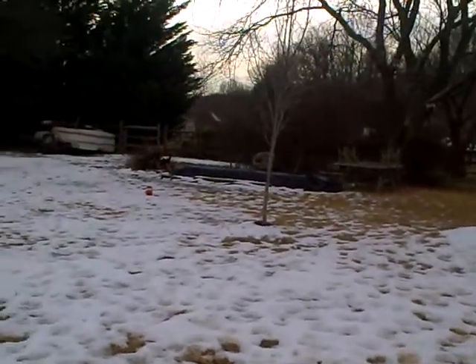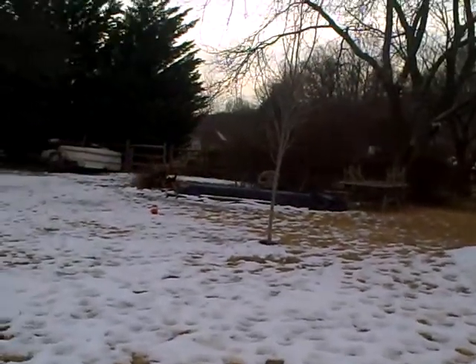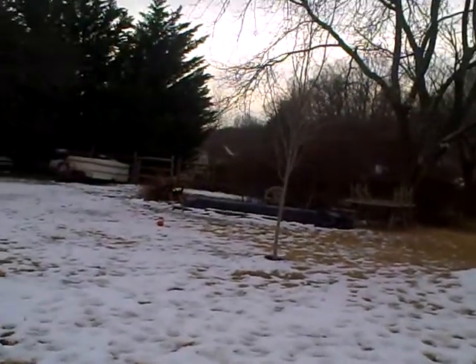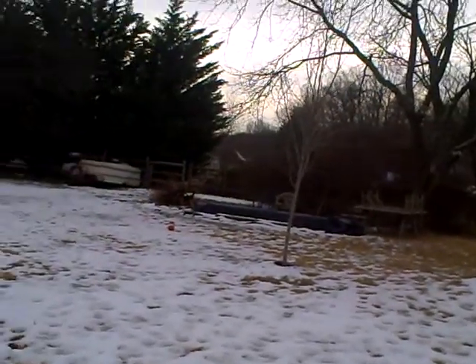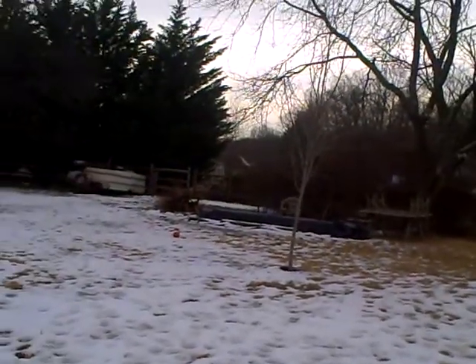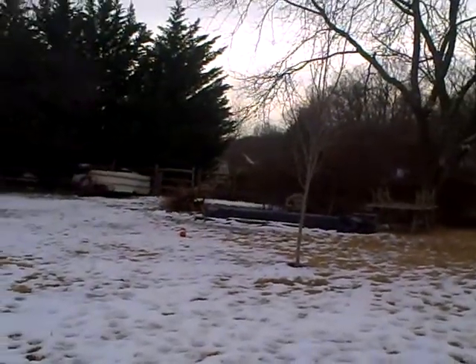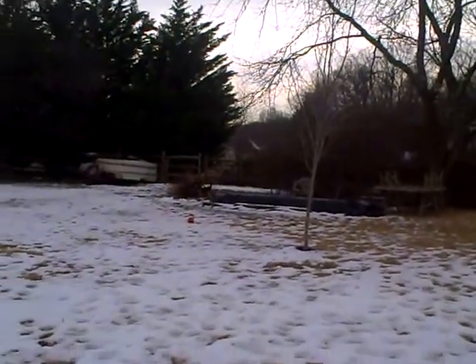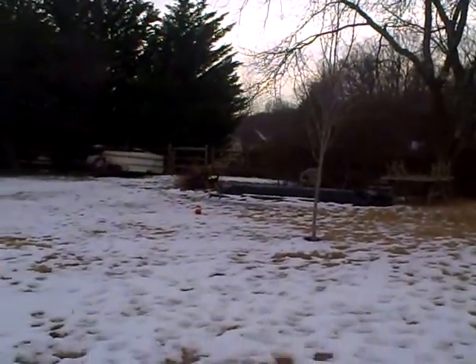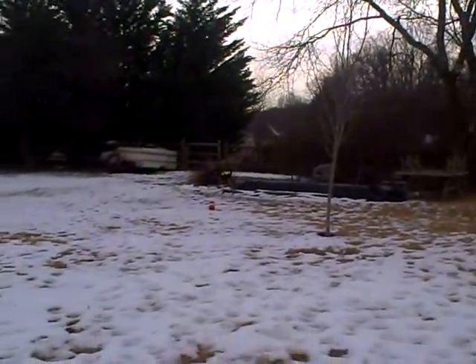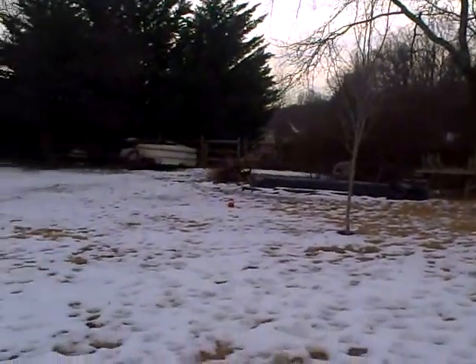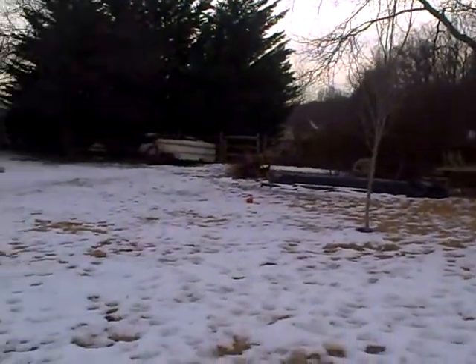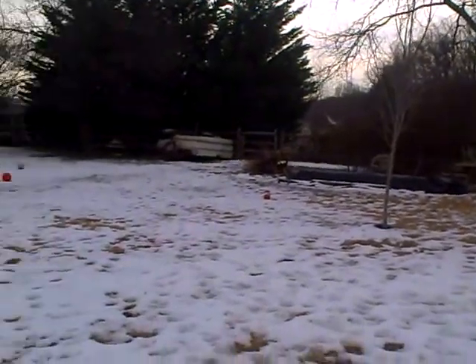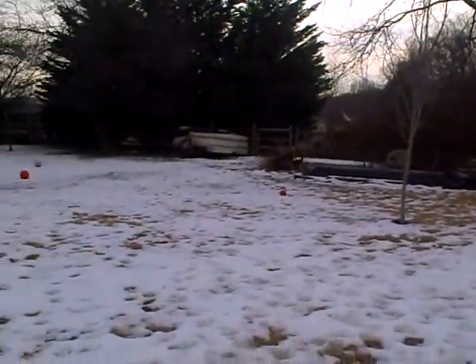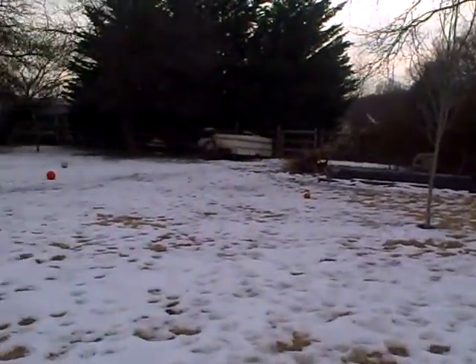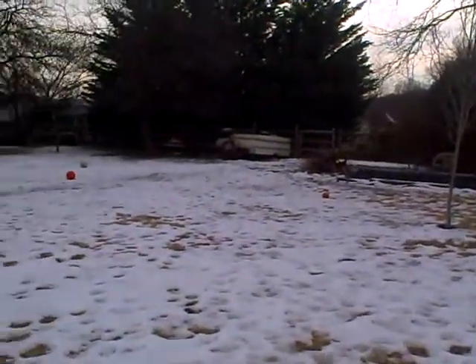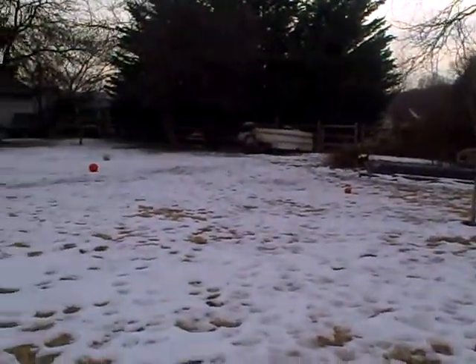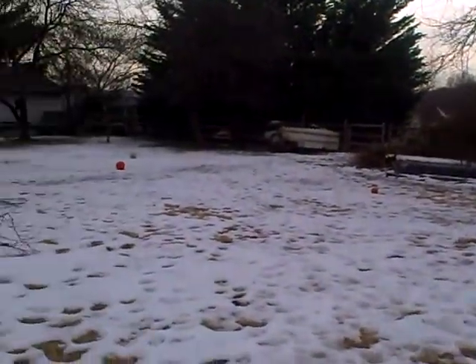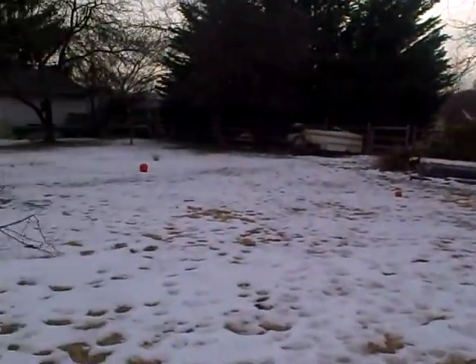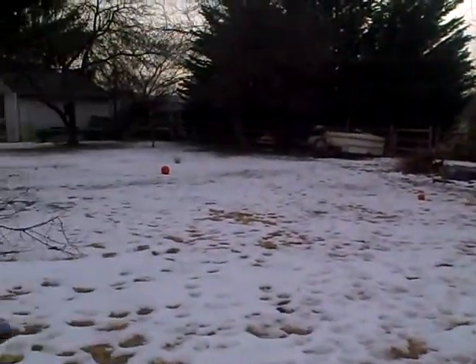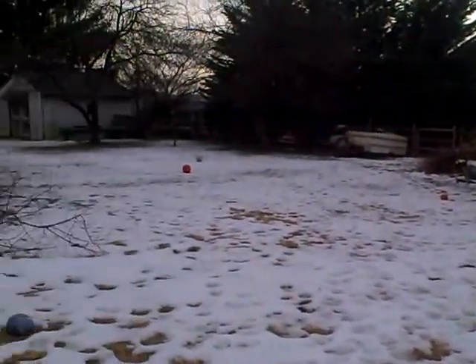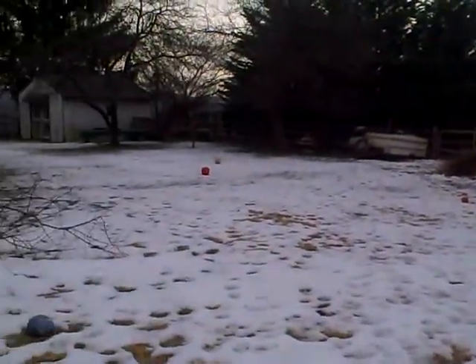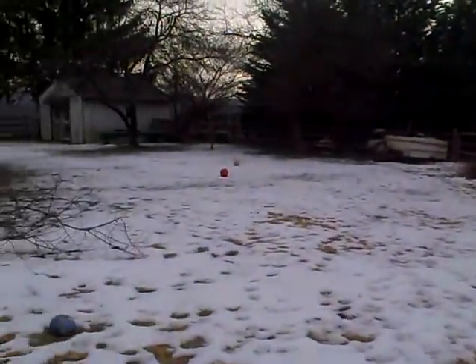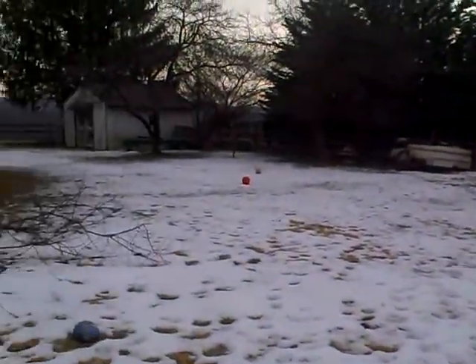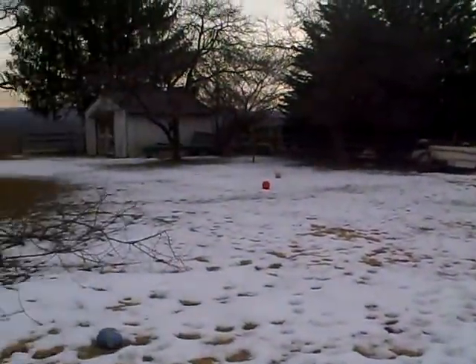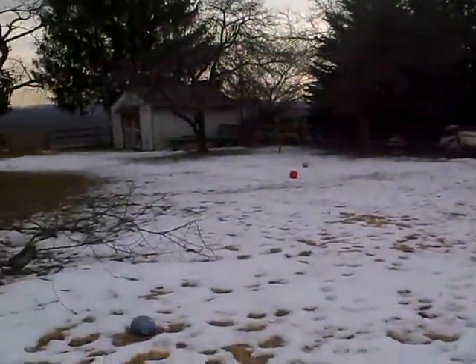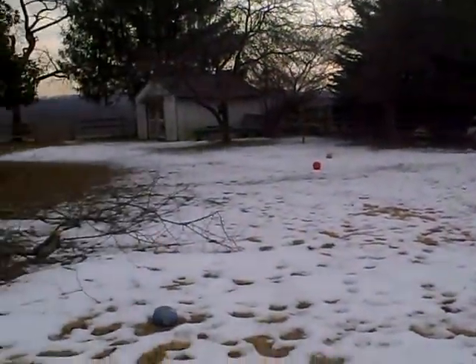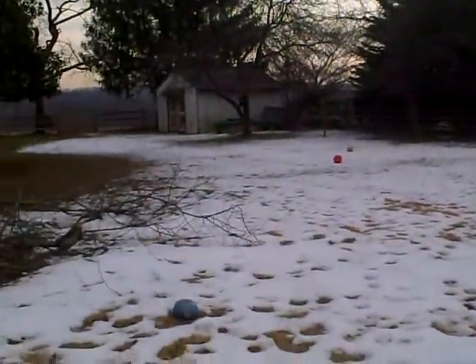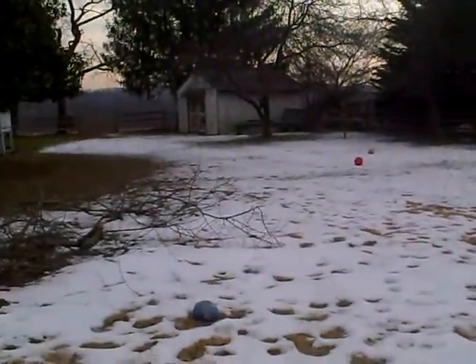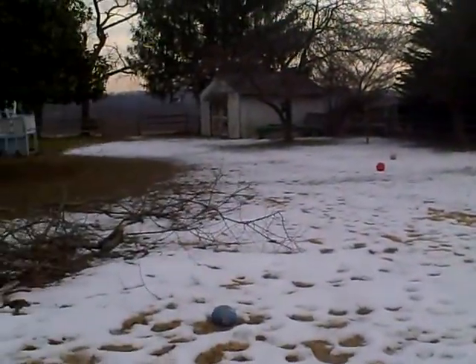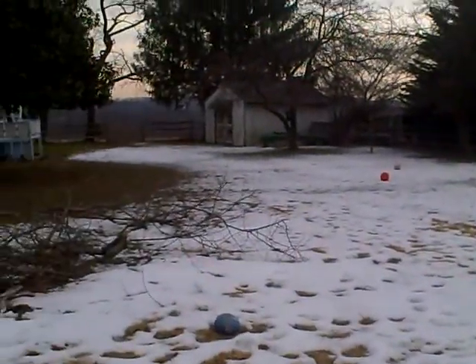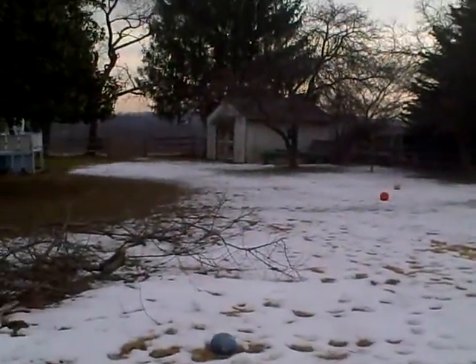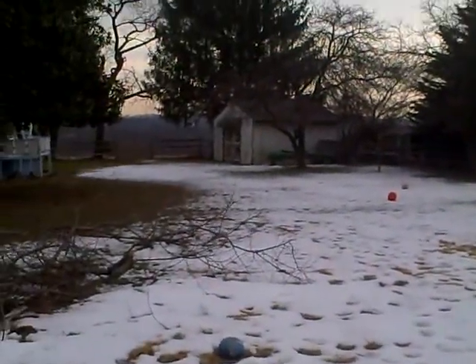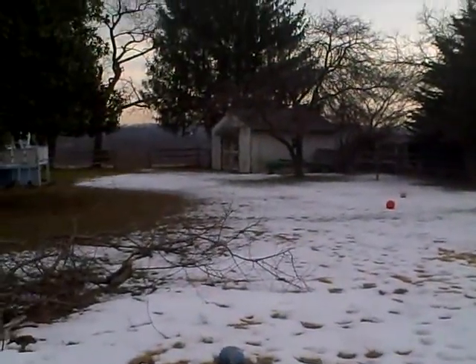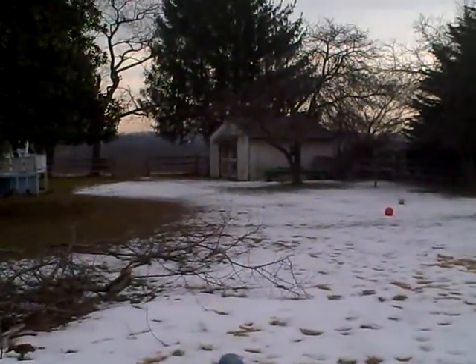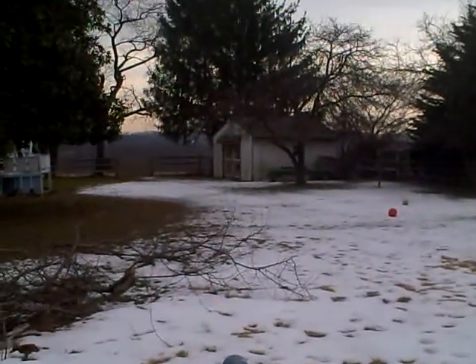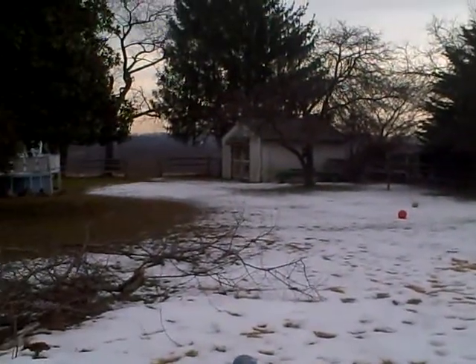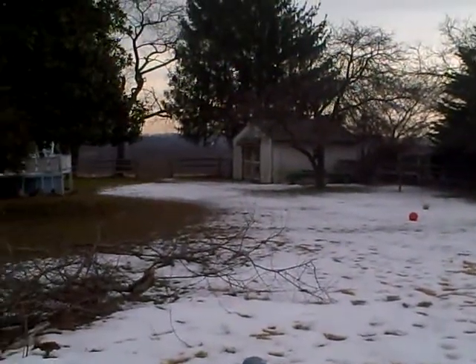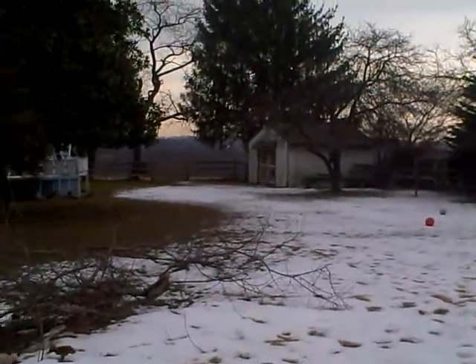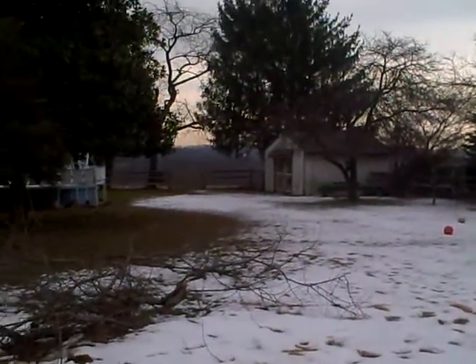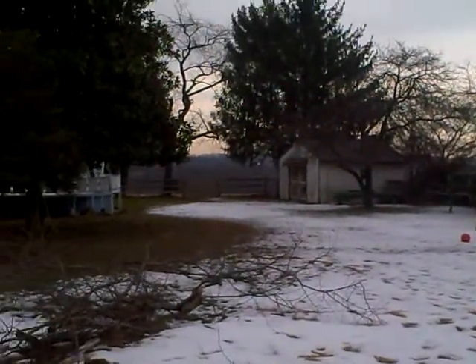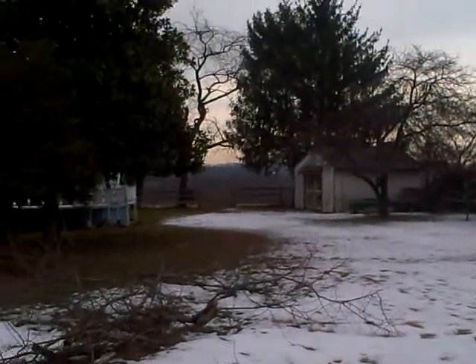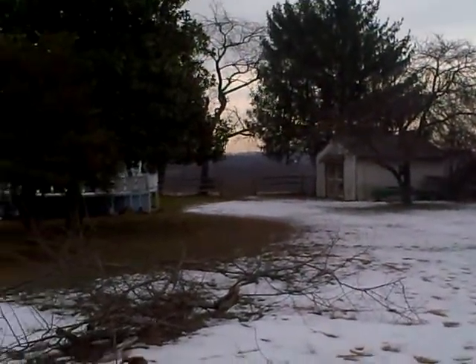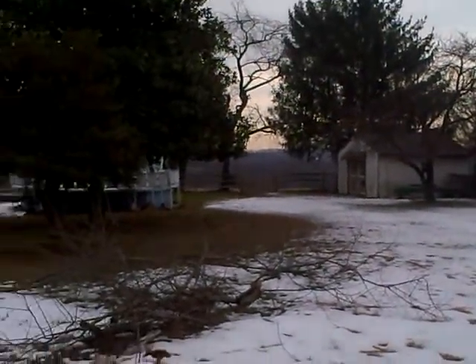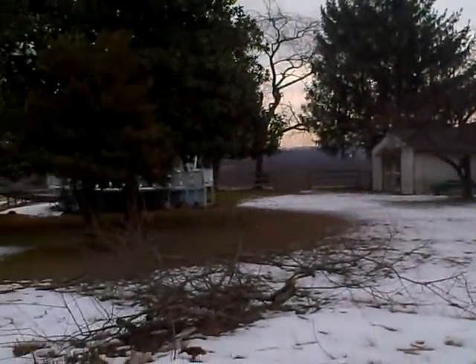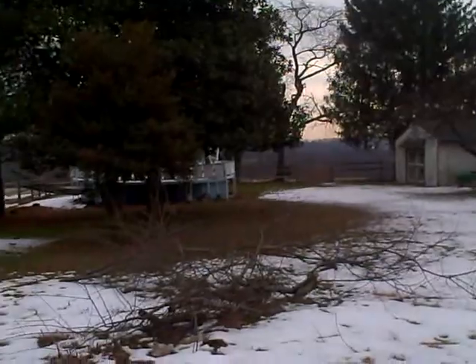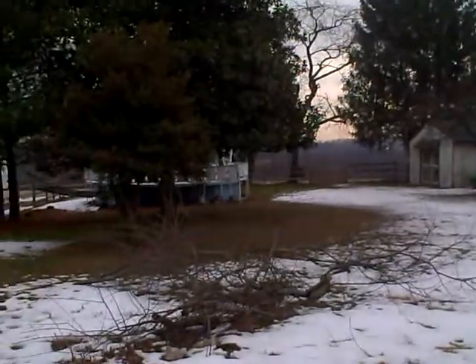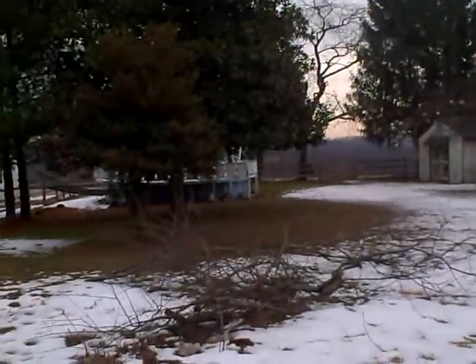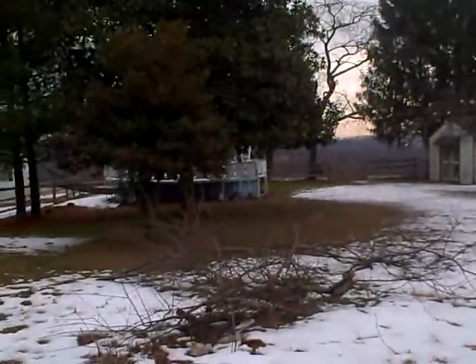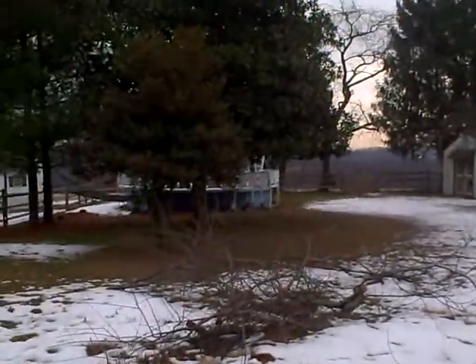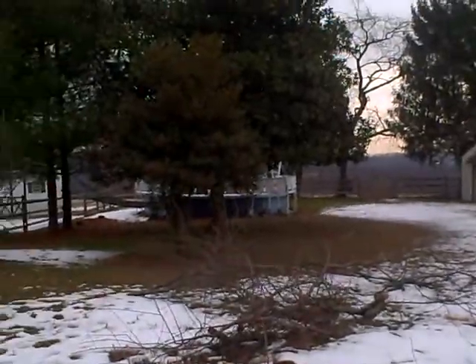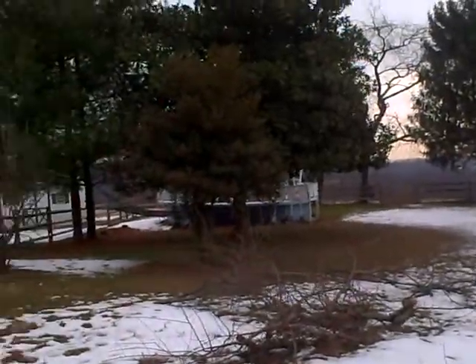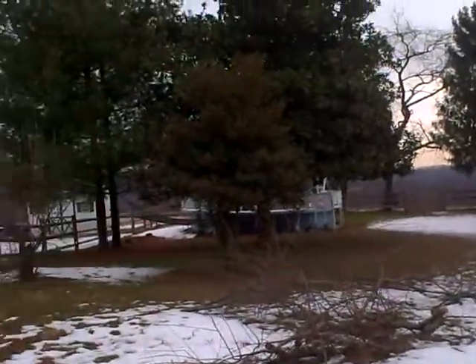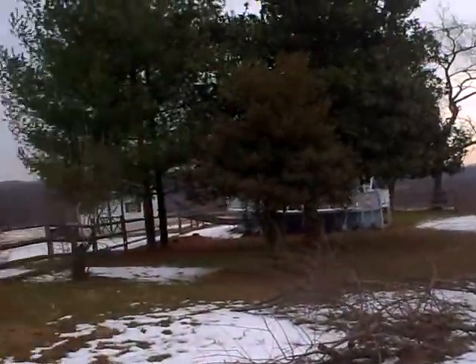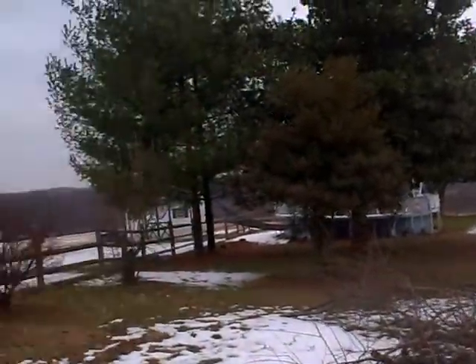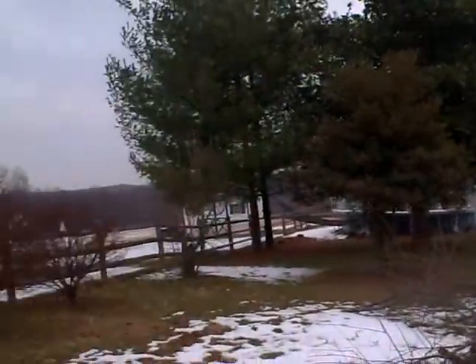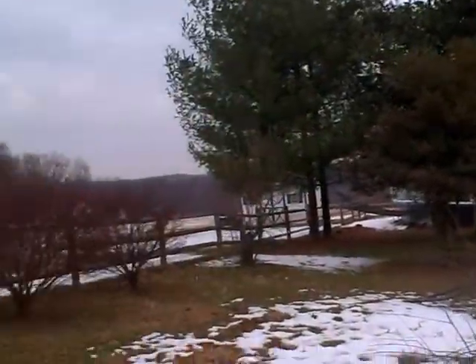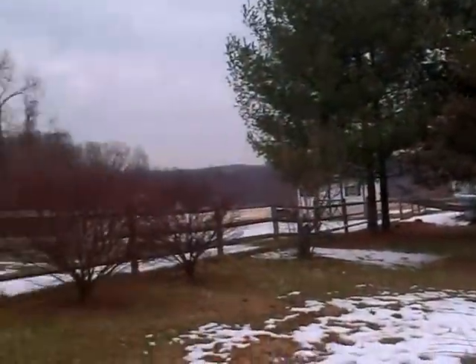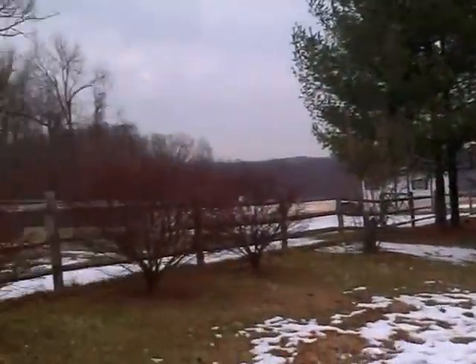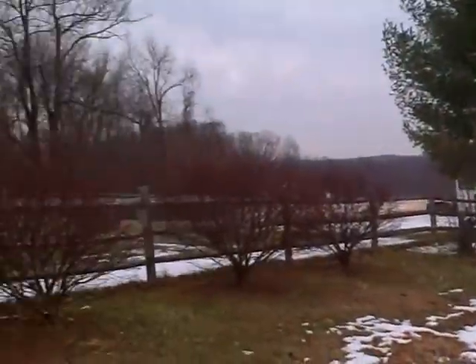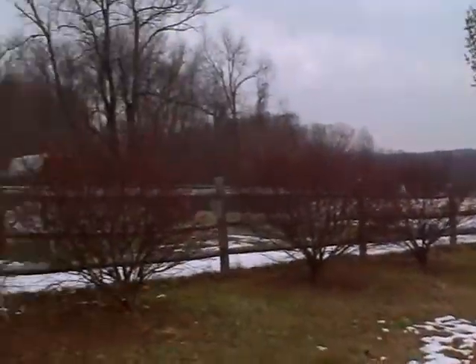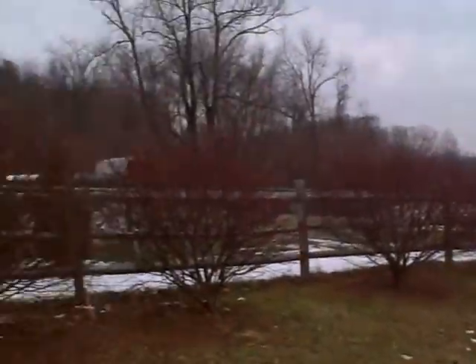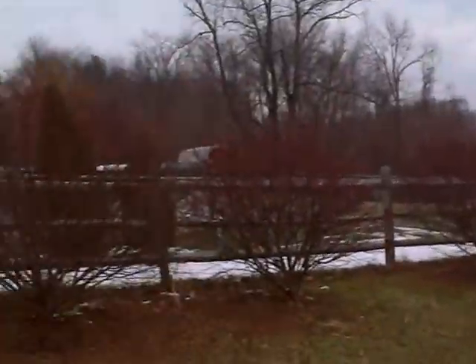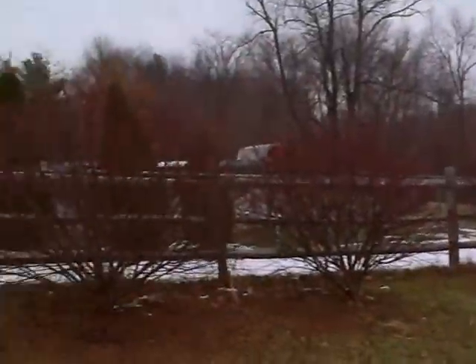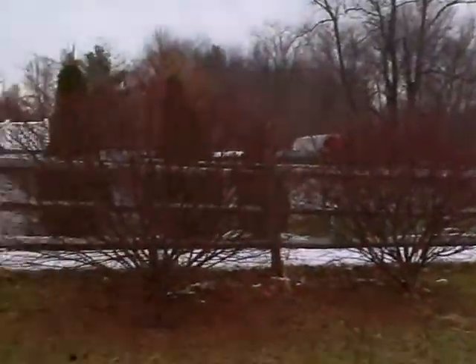All right, here we are outside. Our snow's just about melted because it was so warm today, so that's good.